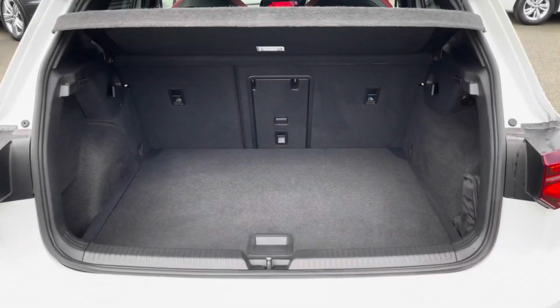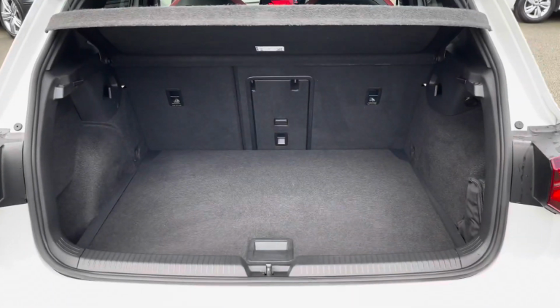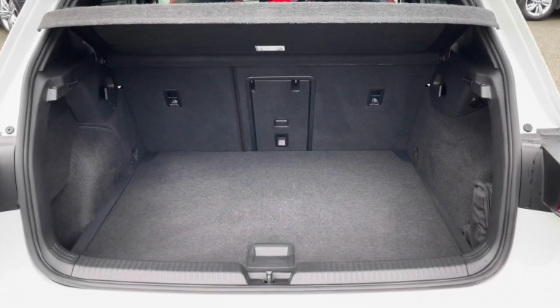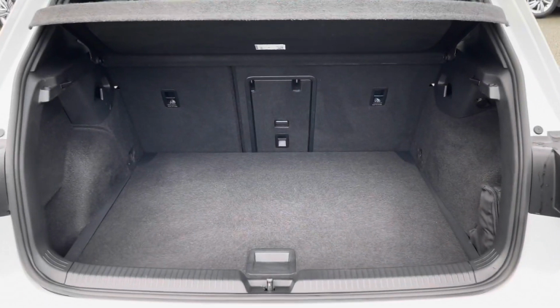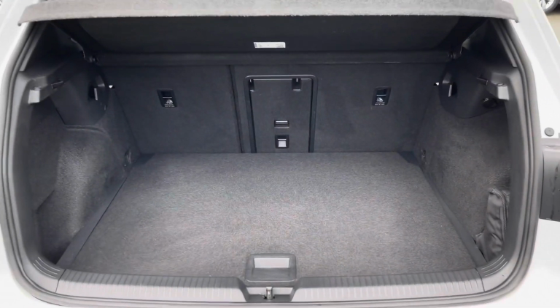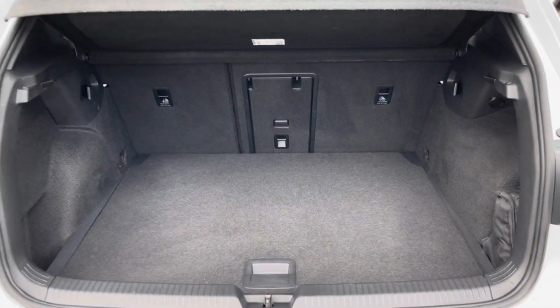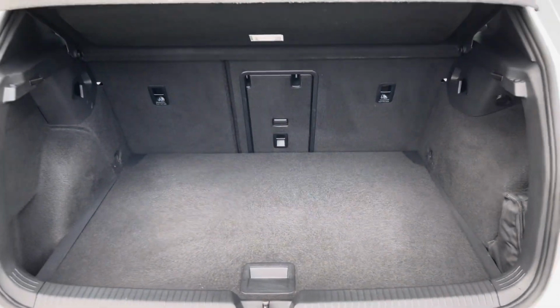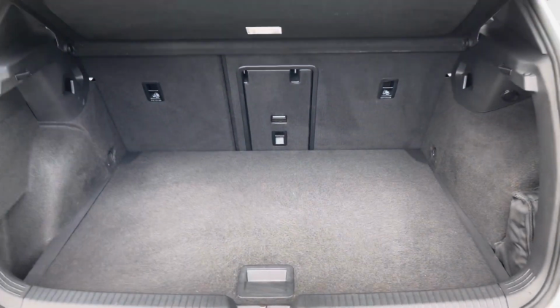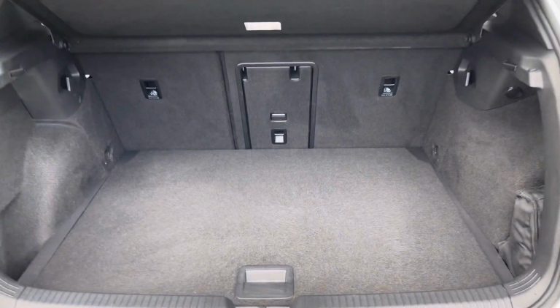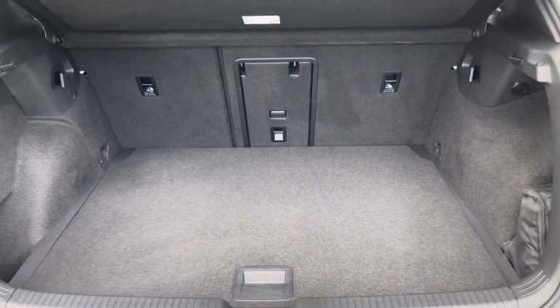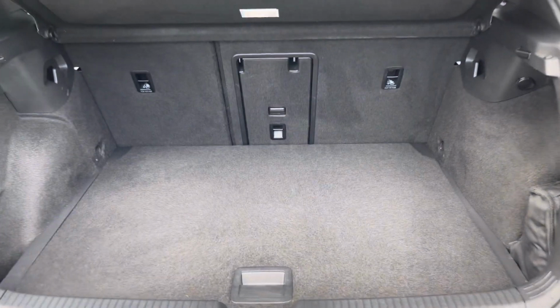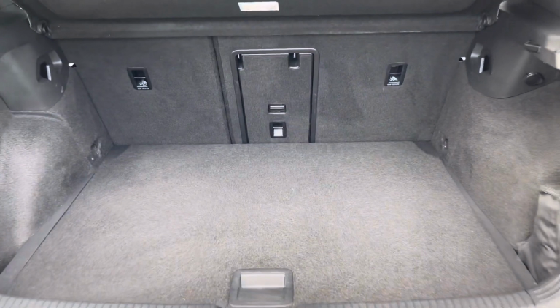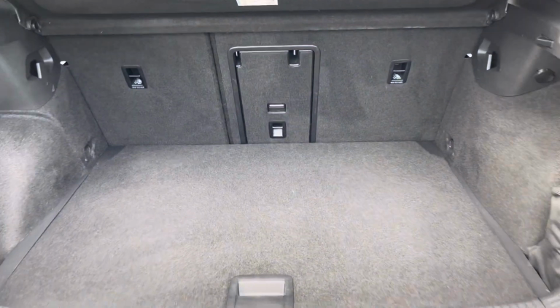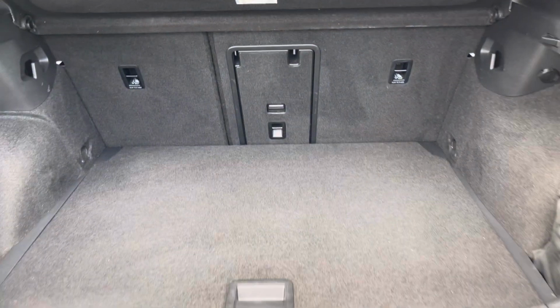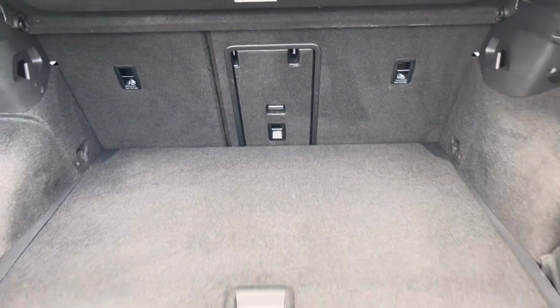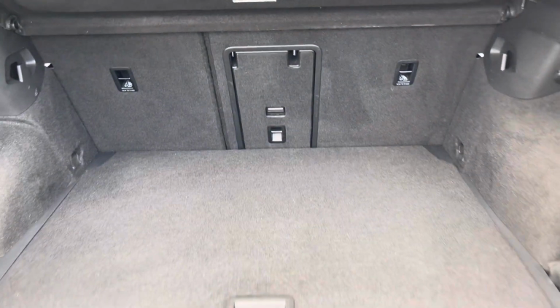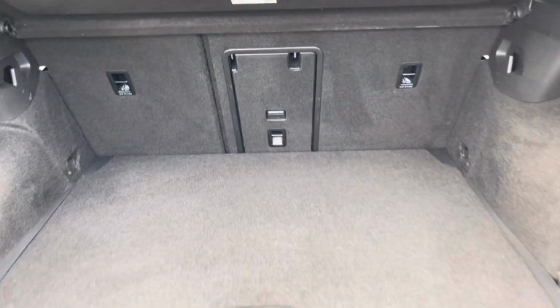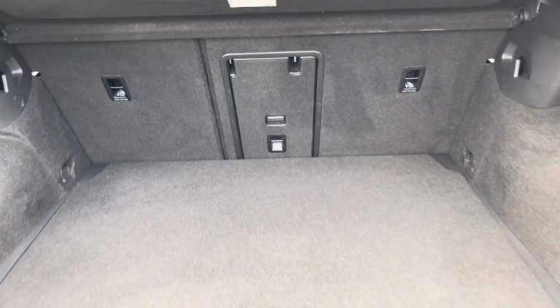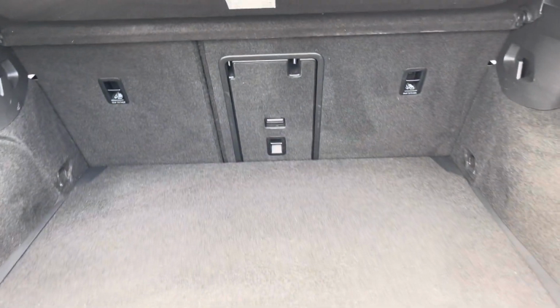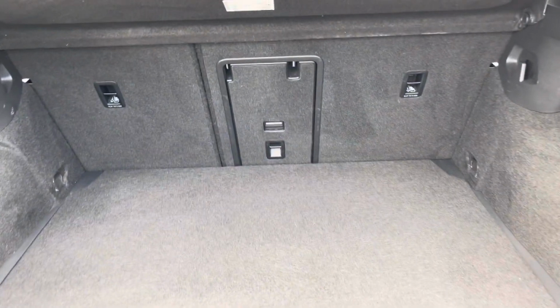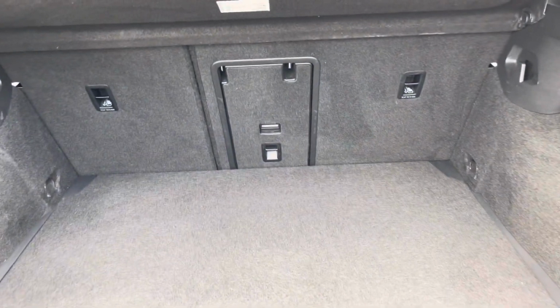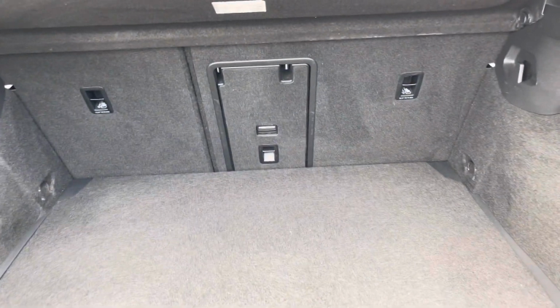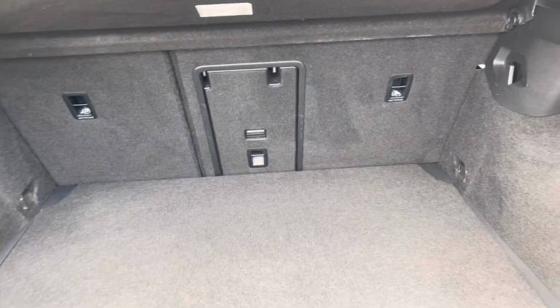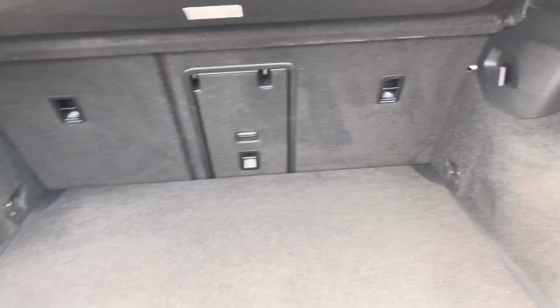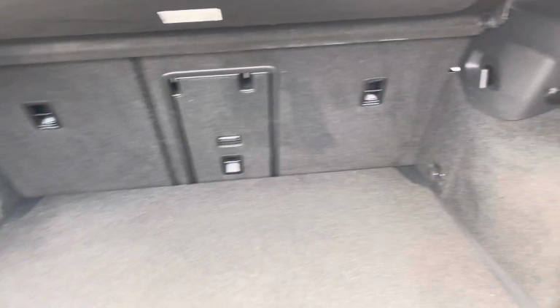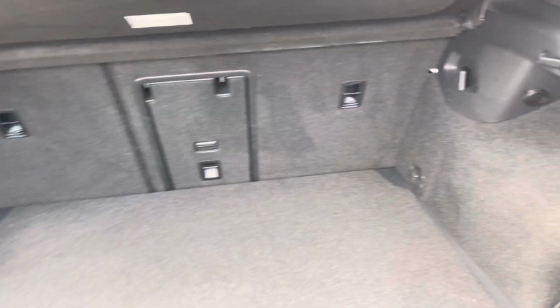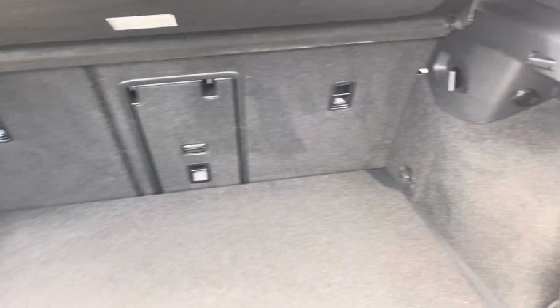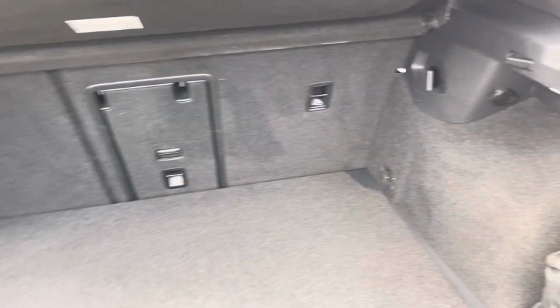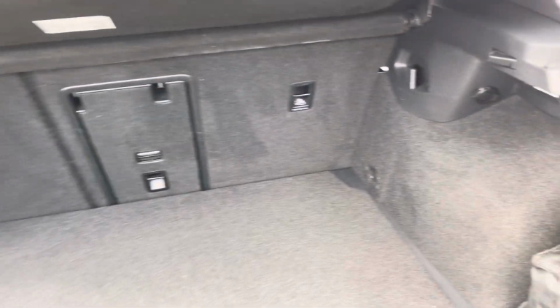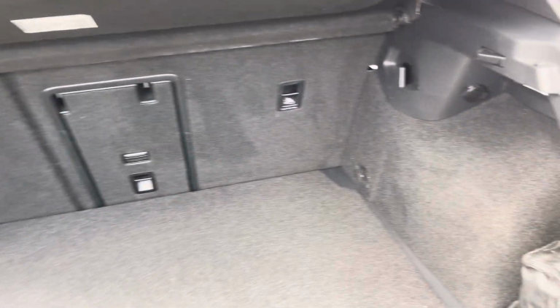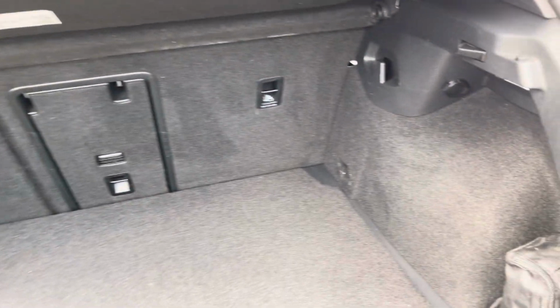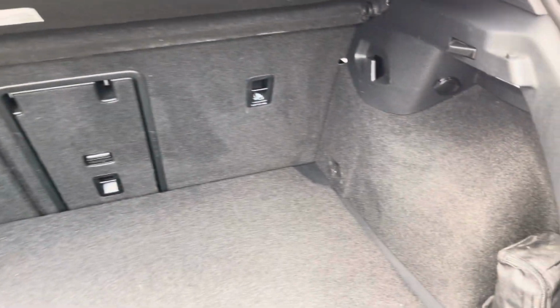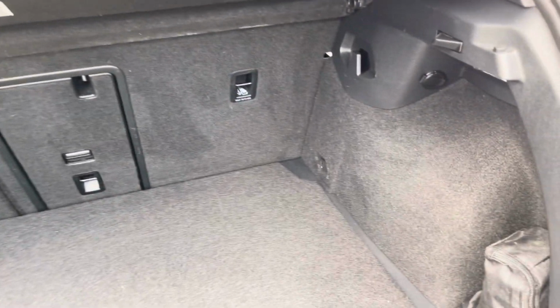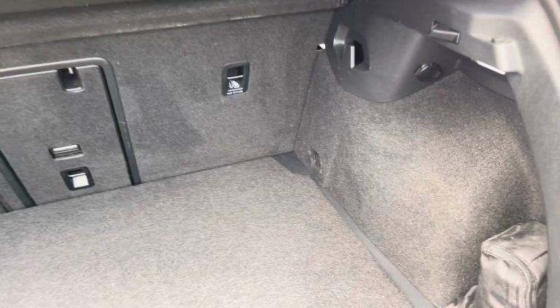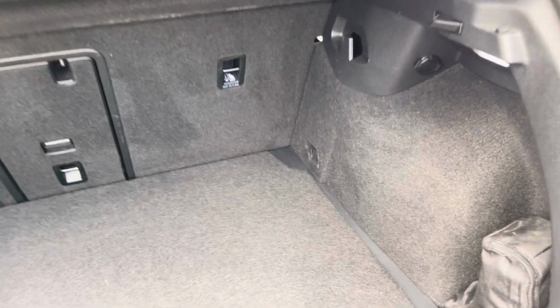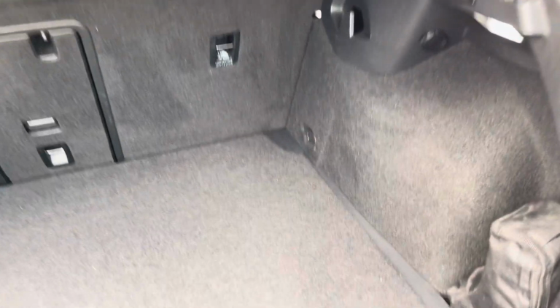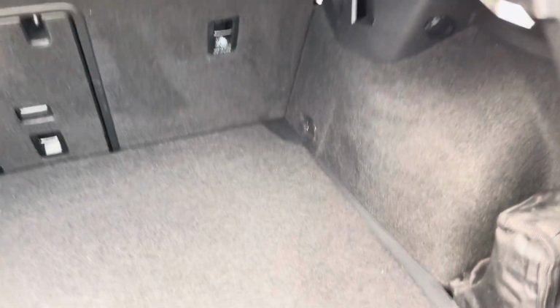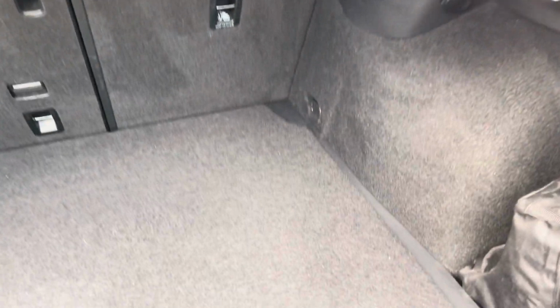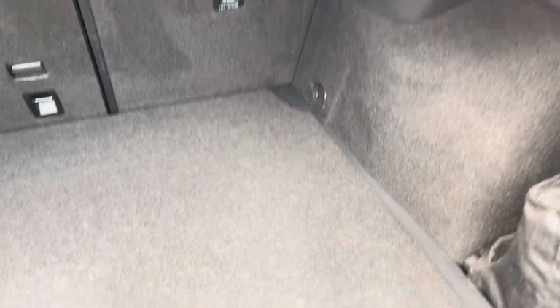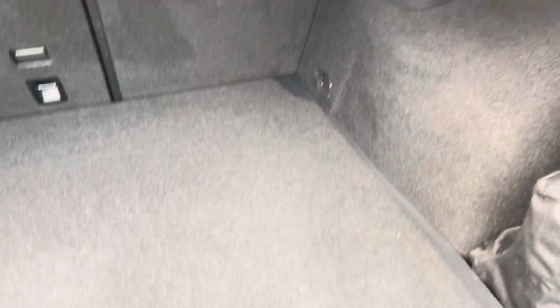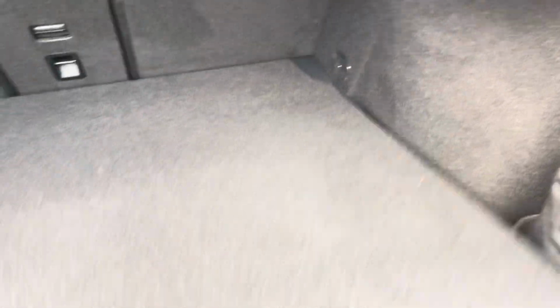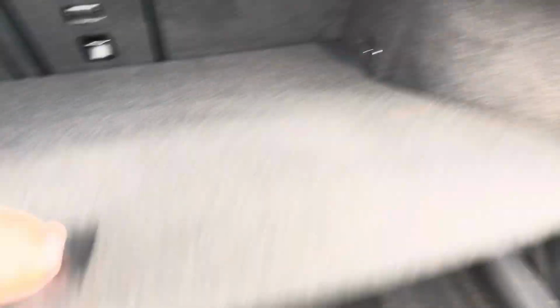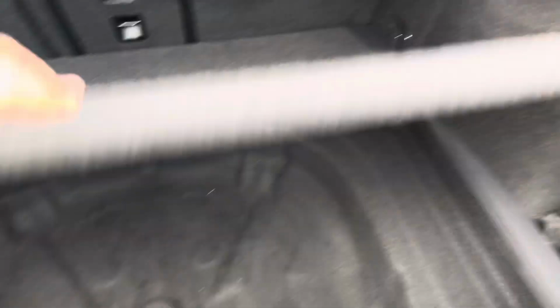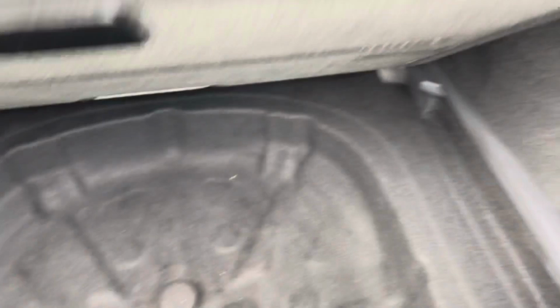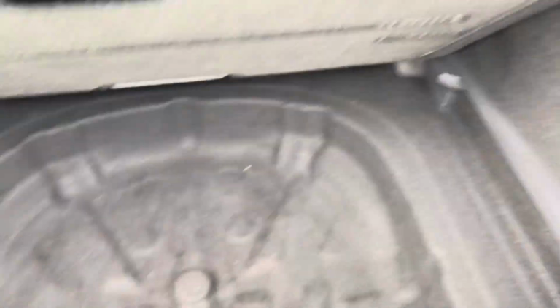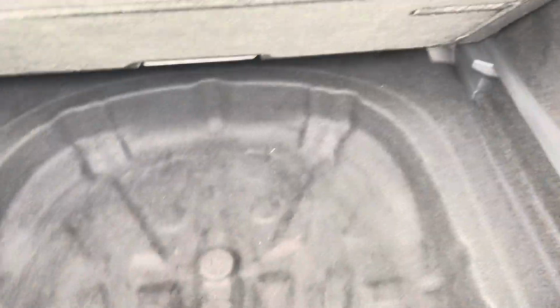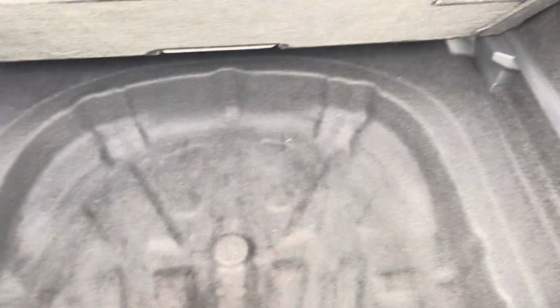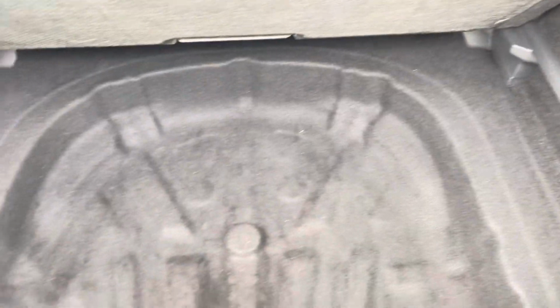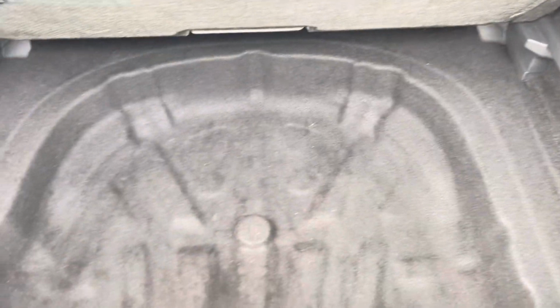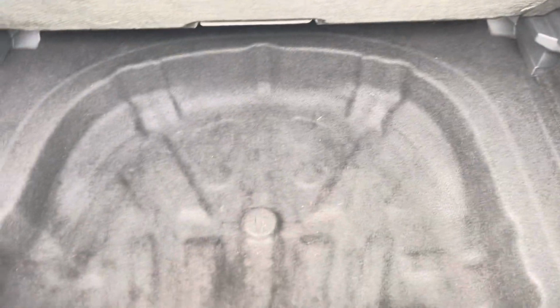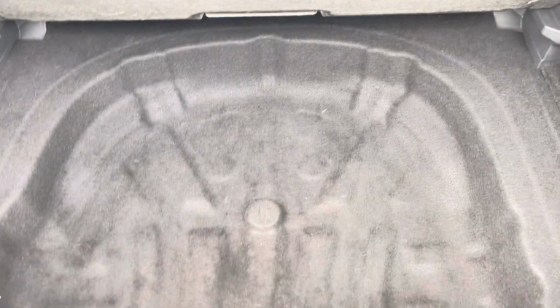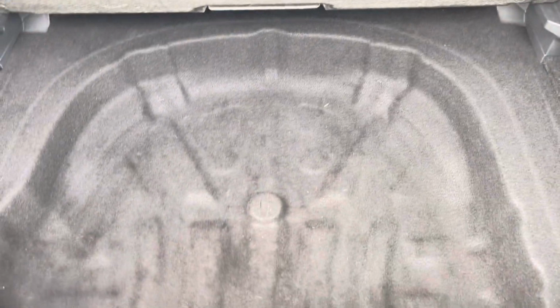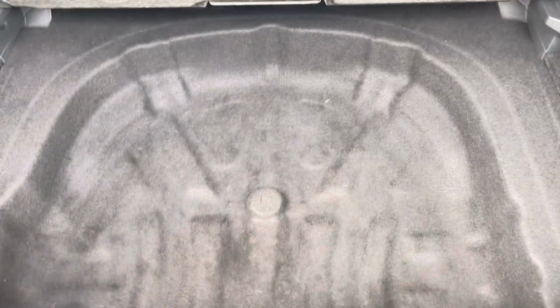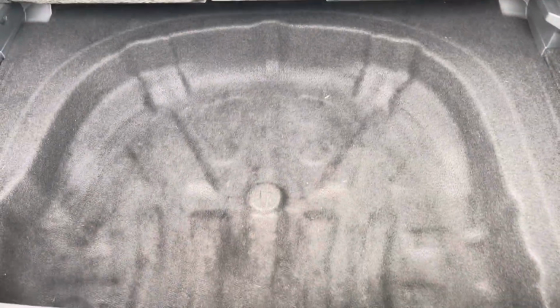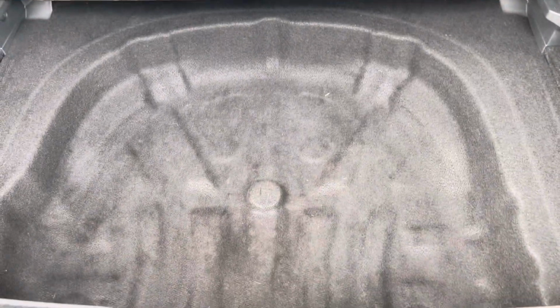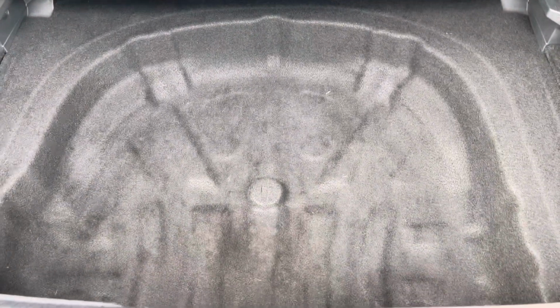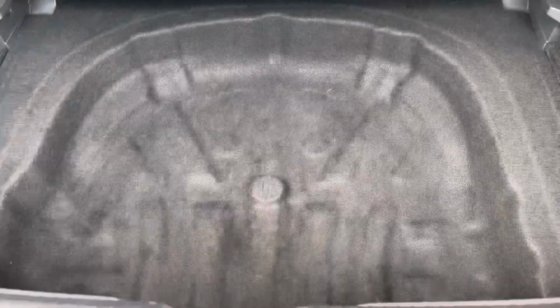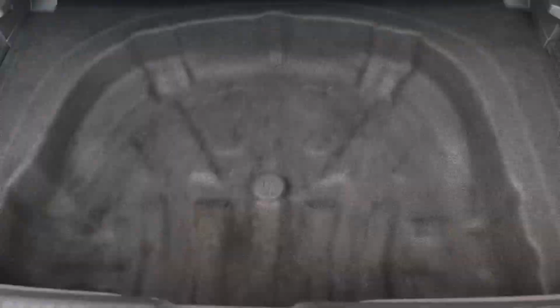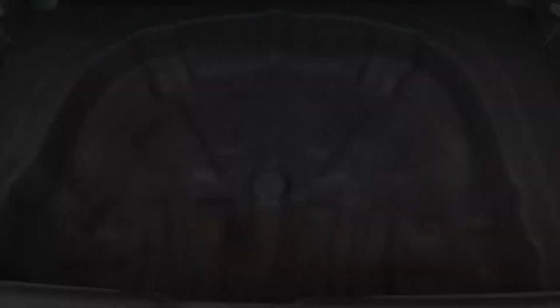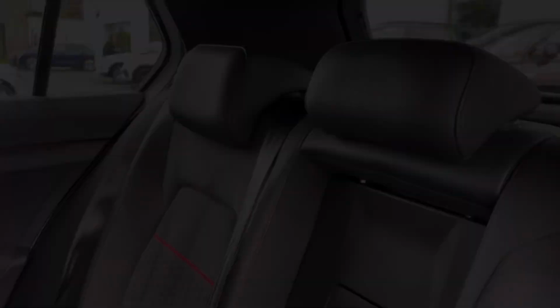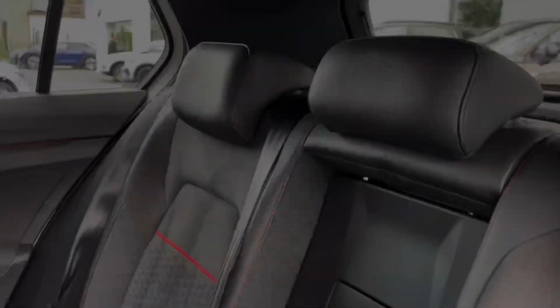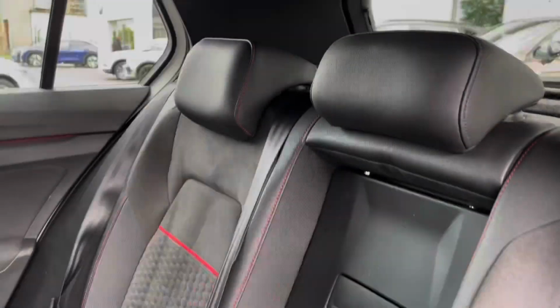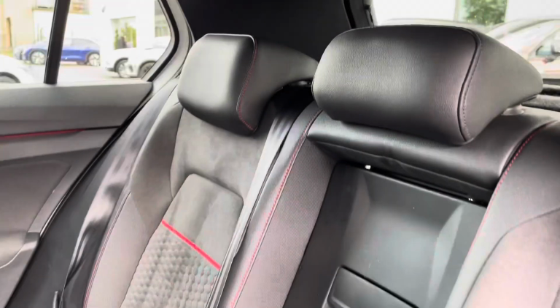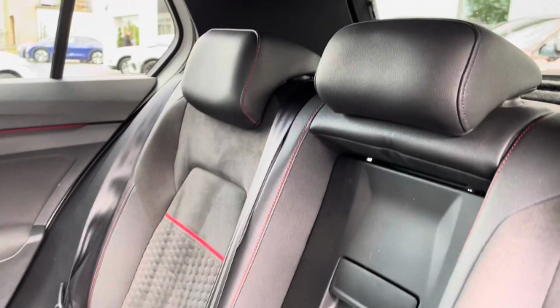Boot space is still just as practical, easy for shopping as well as holiday trips away, with a variable boot floor that can be dropped to create even more depth.